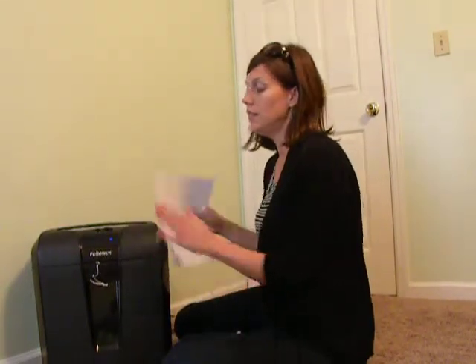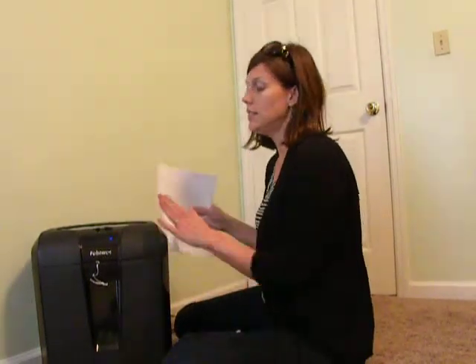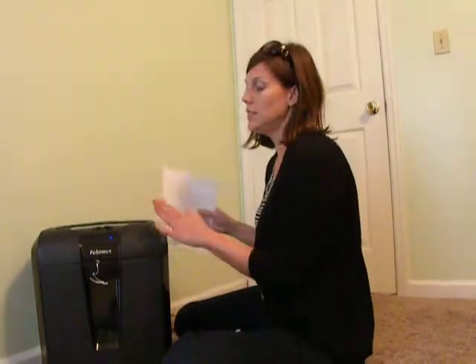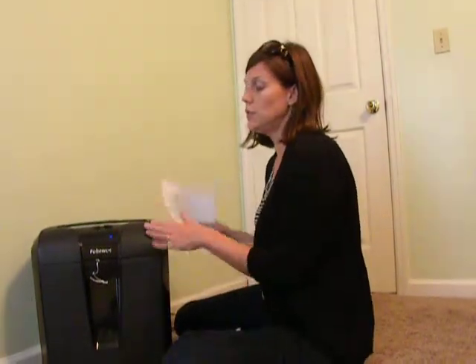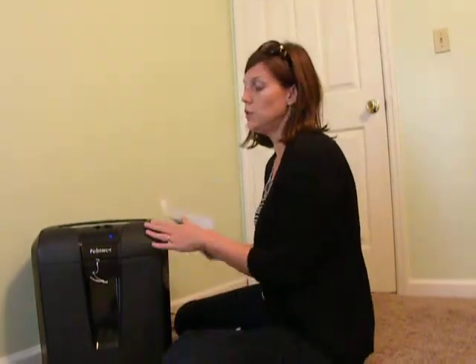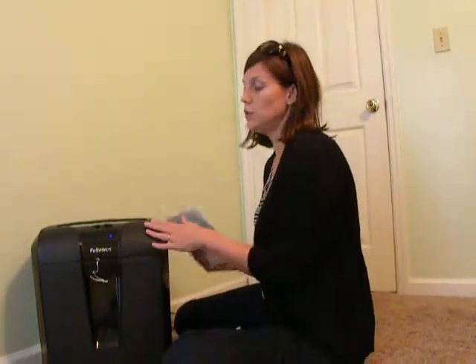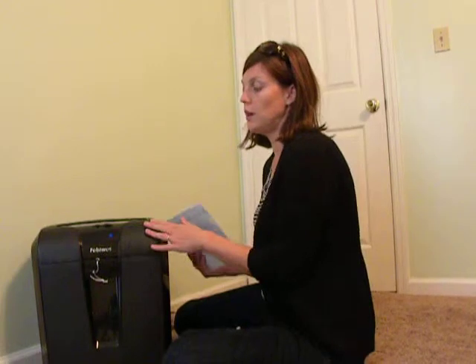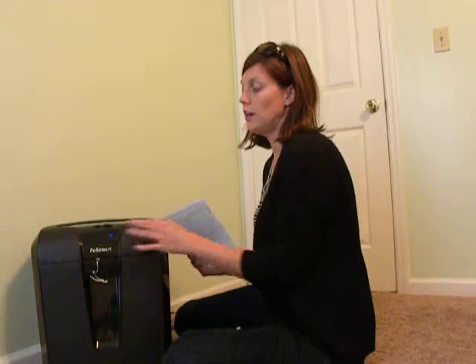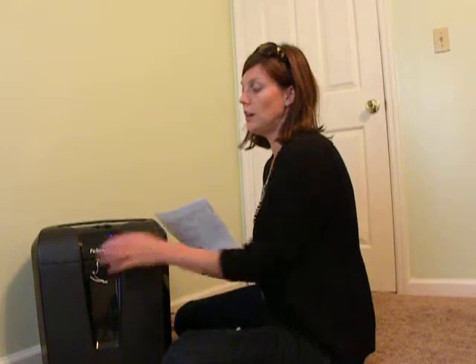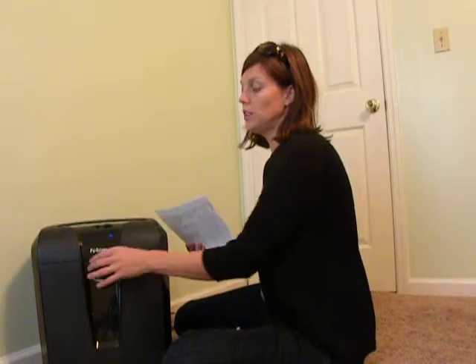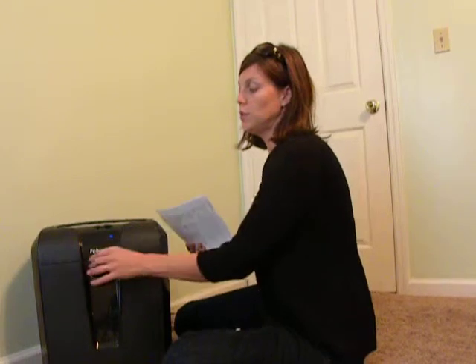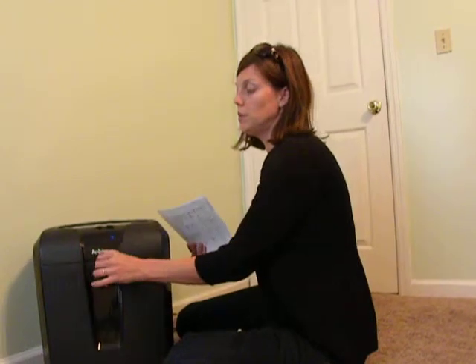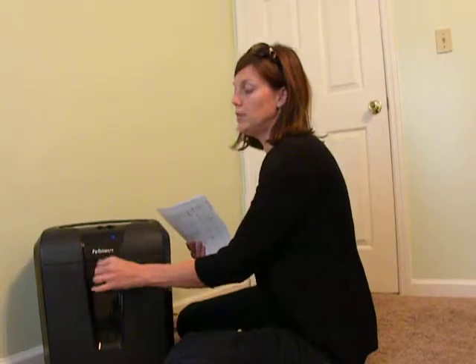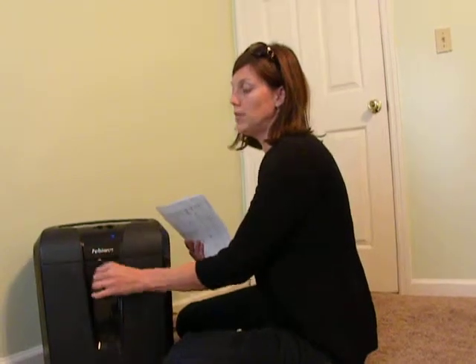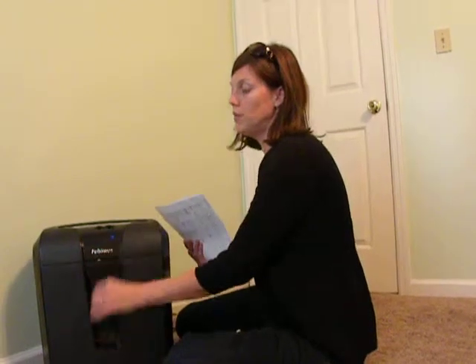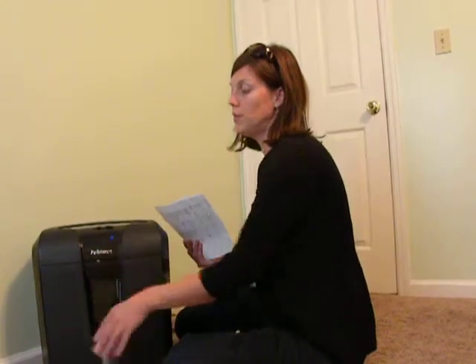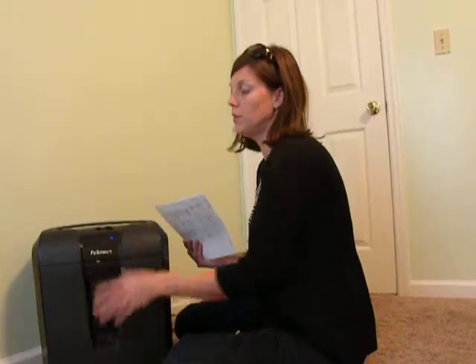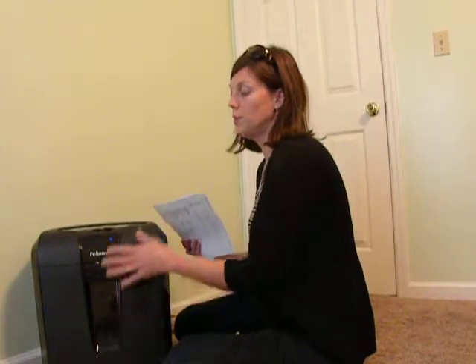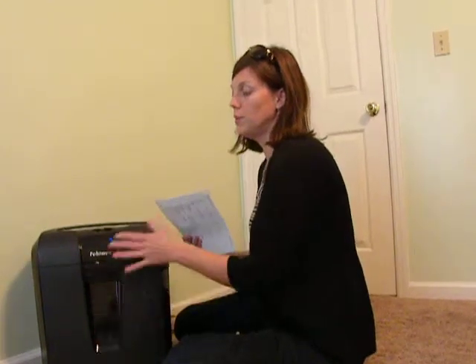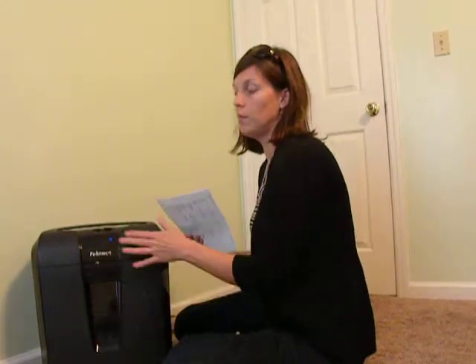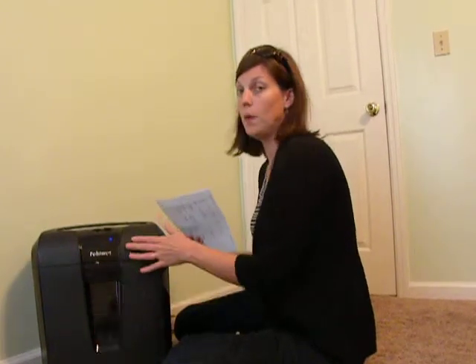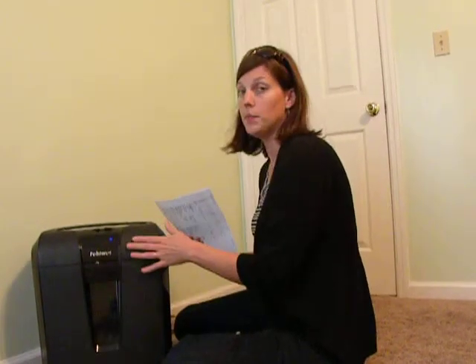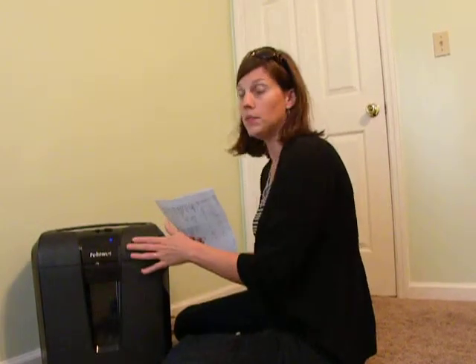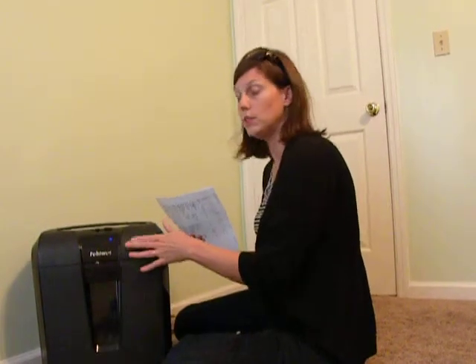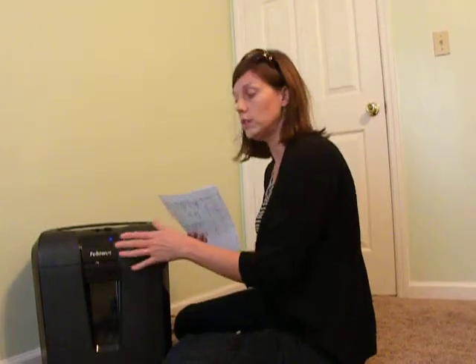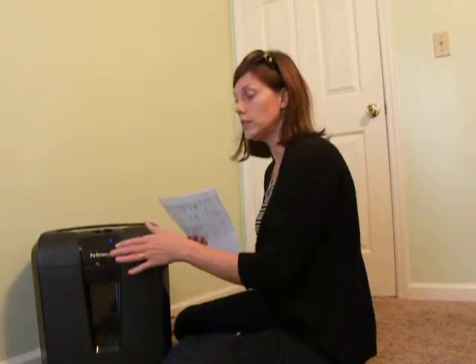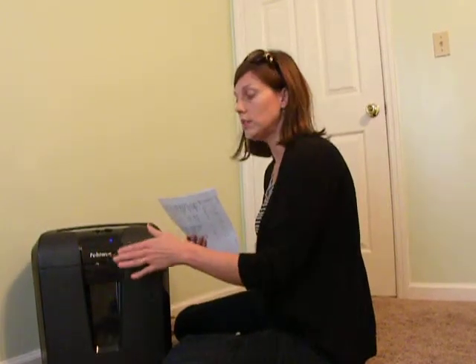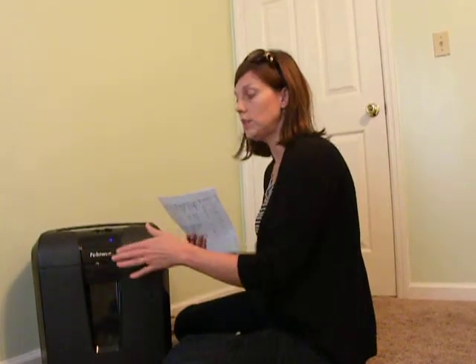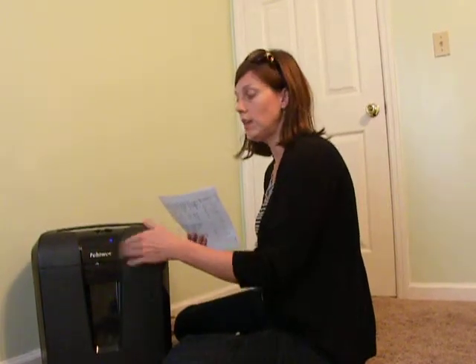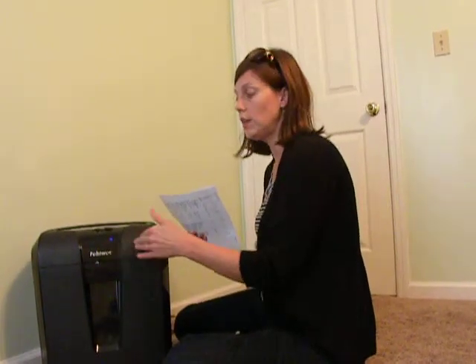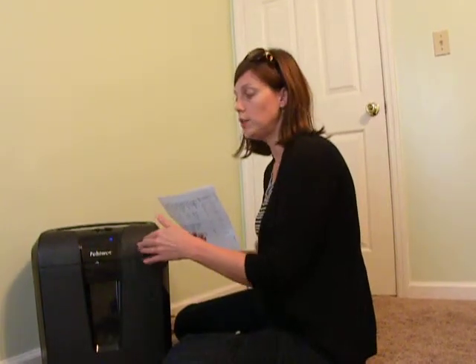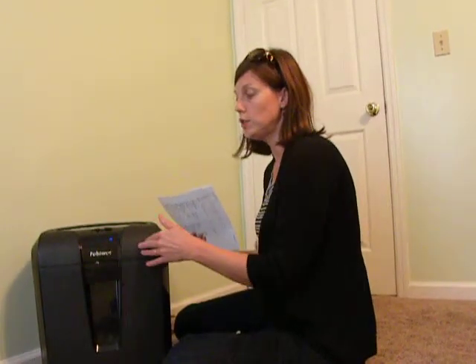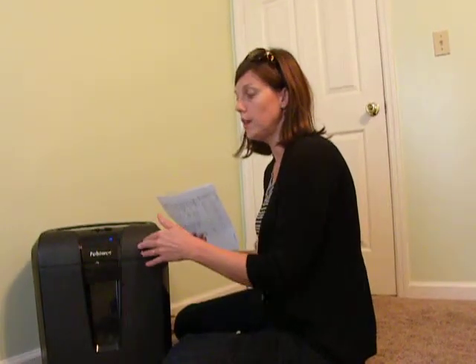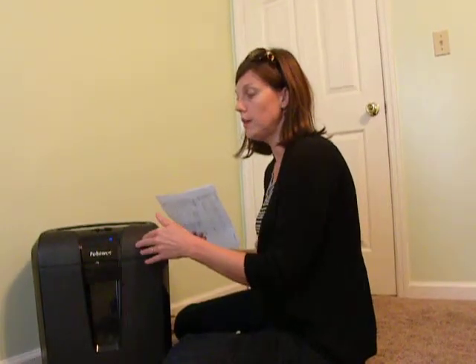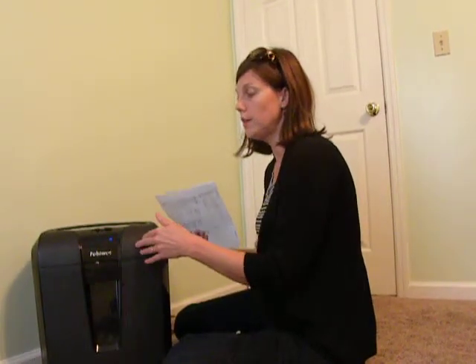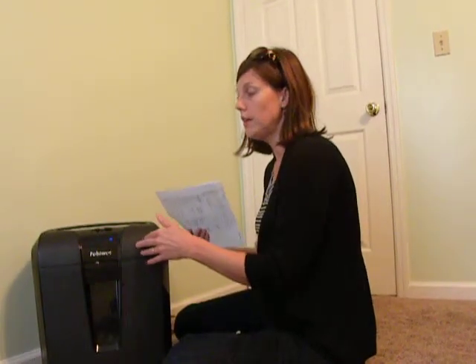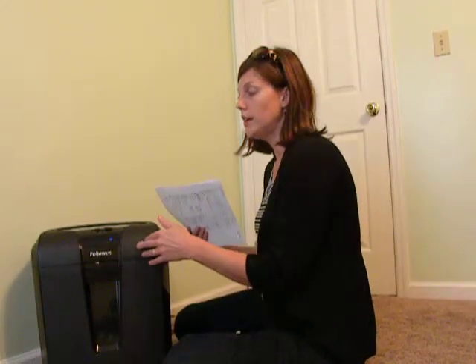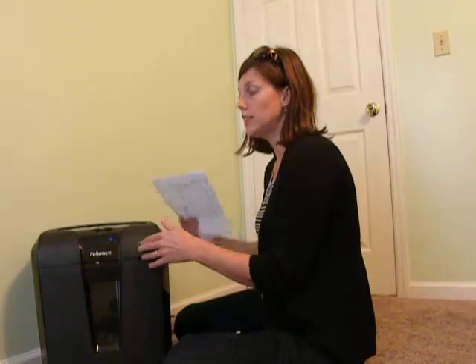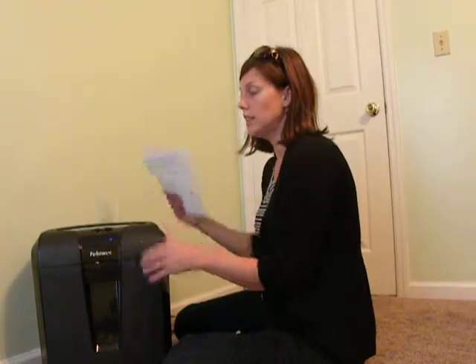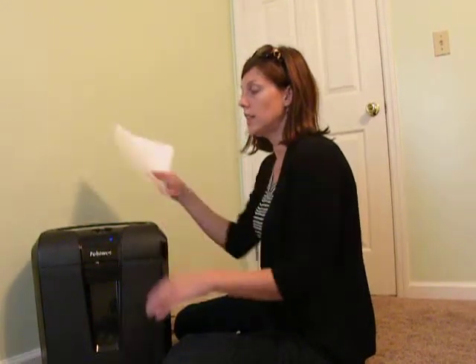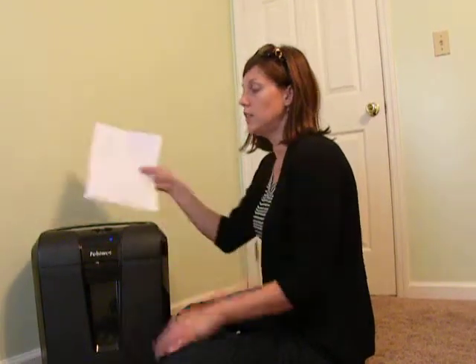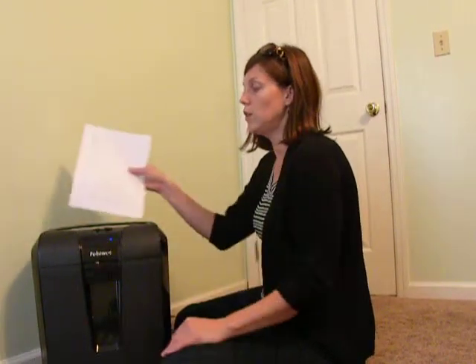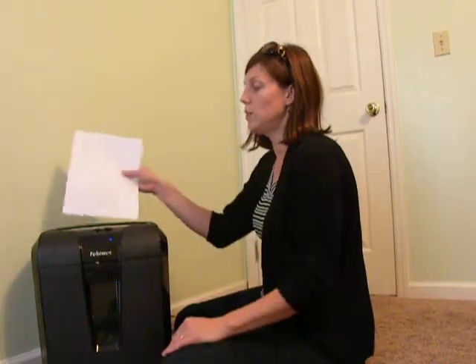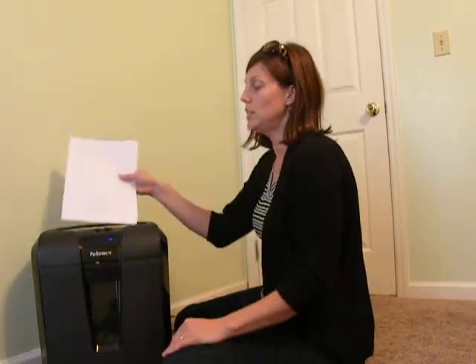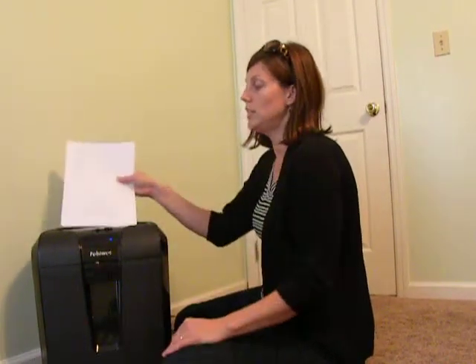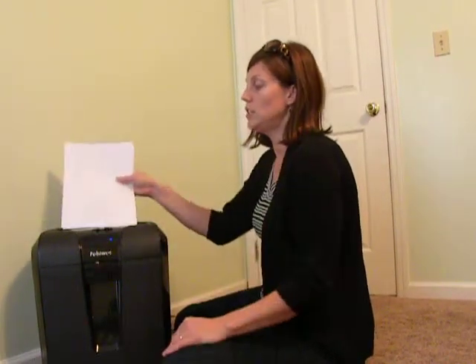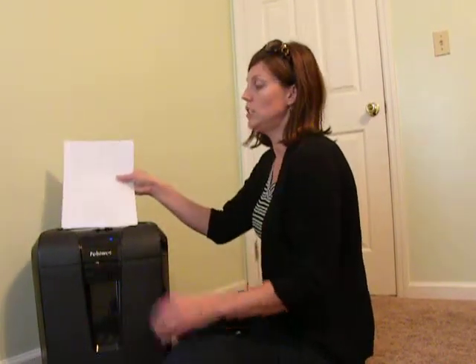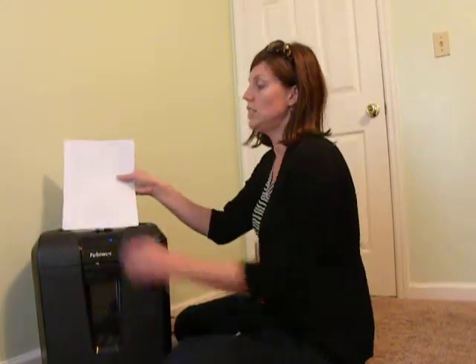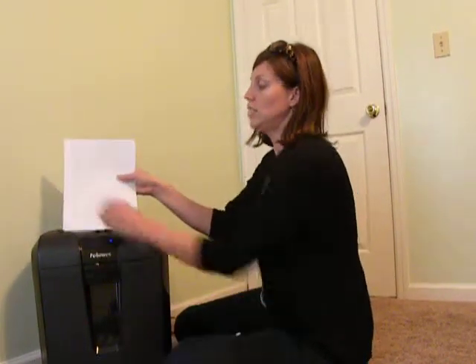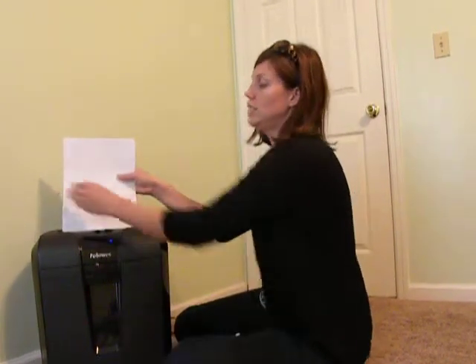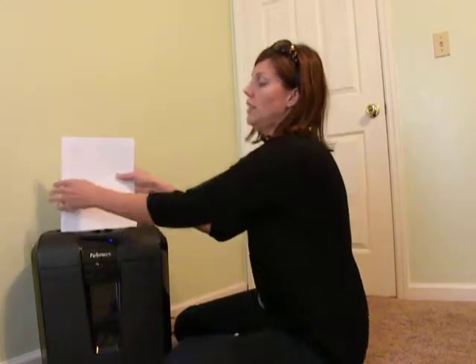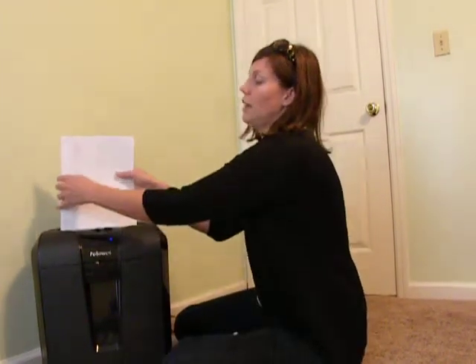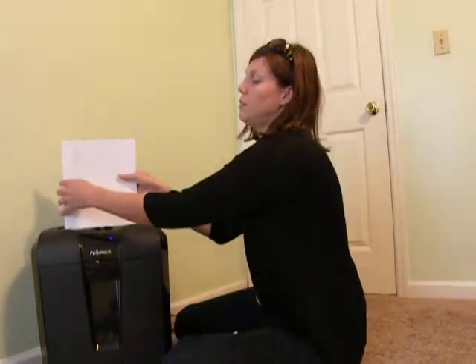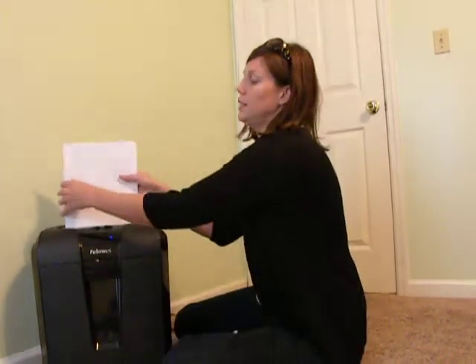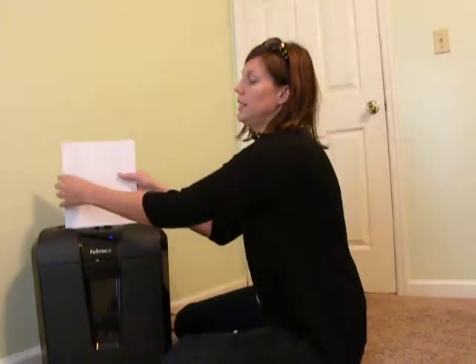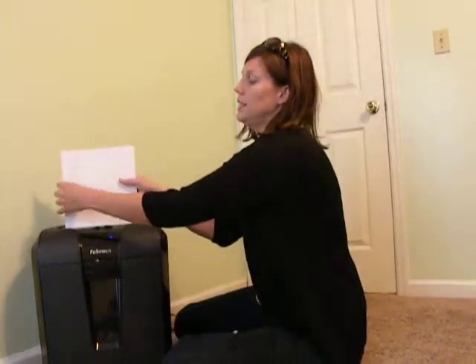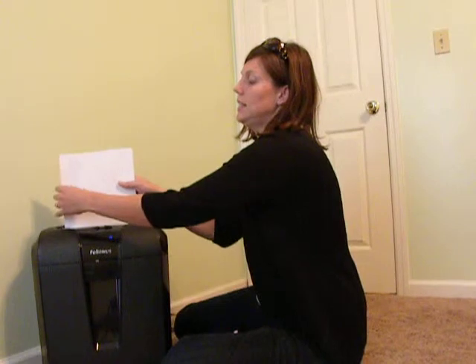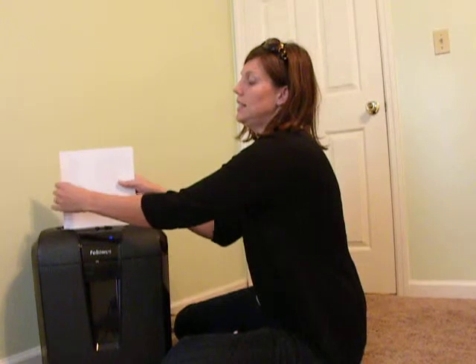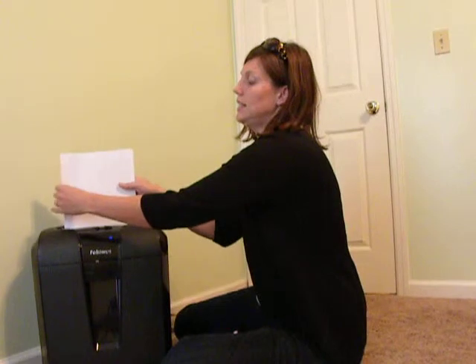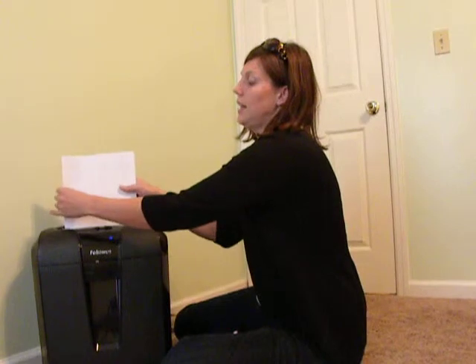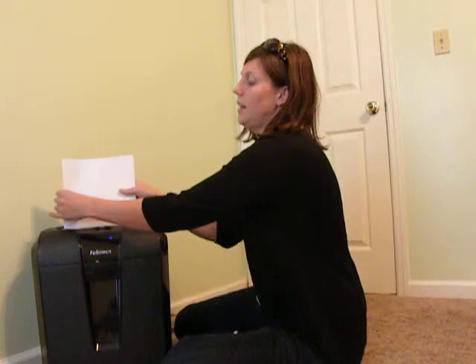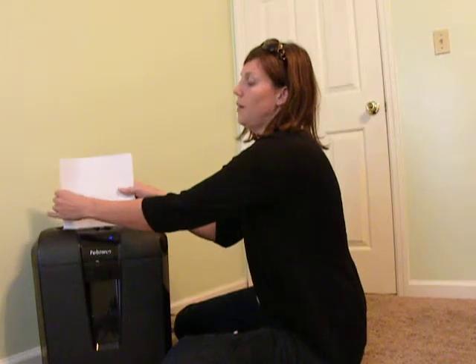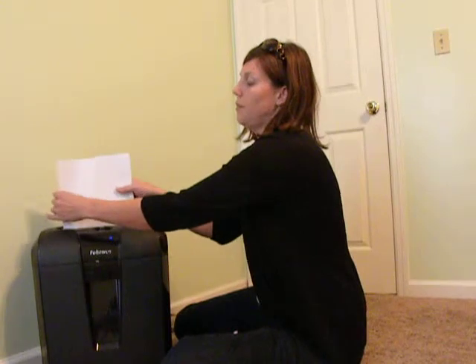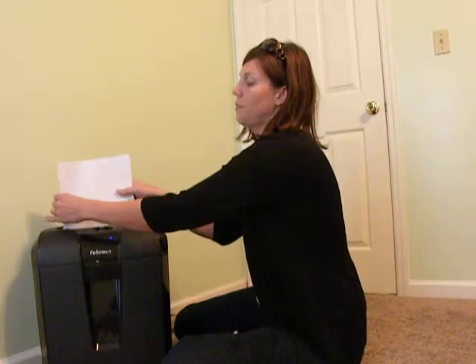This is a new shredder I just received from MomCentral — the Fellowes shredder. It says it can do up to ten sheets at a time. Let's test that out.